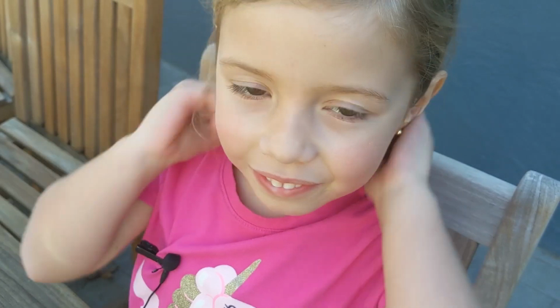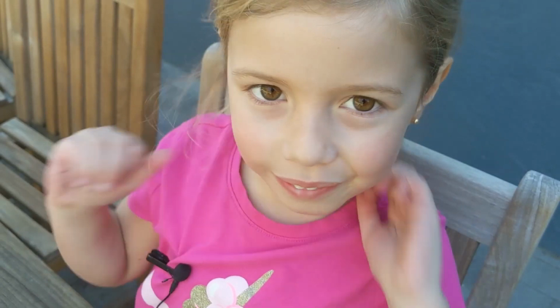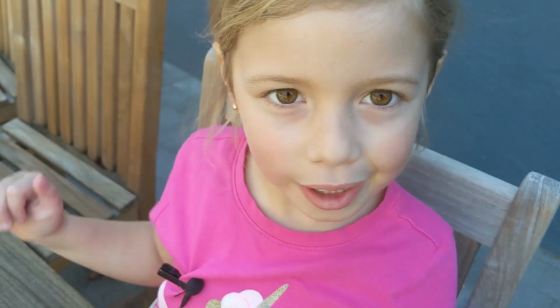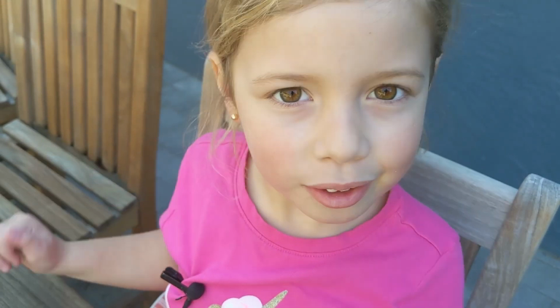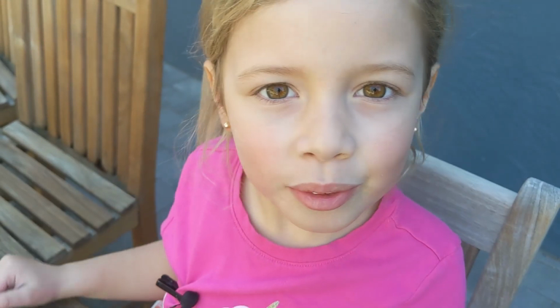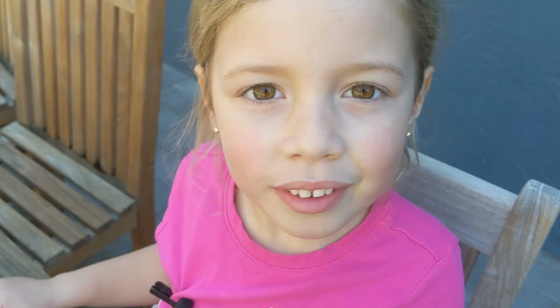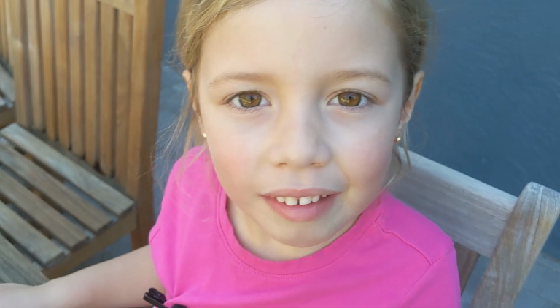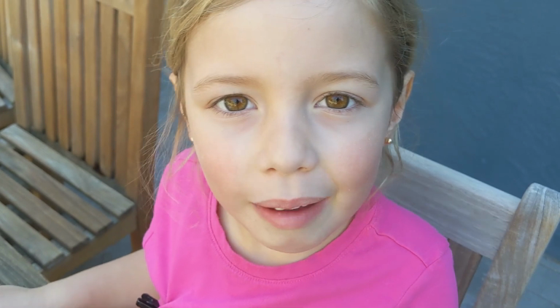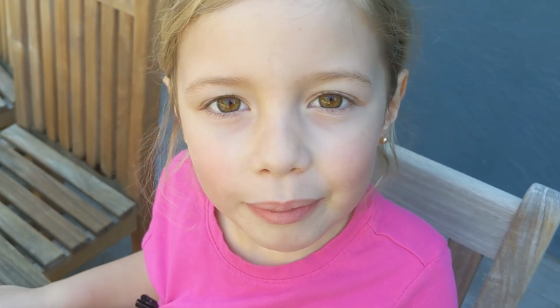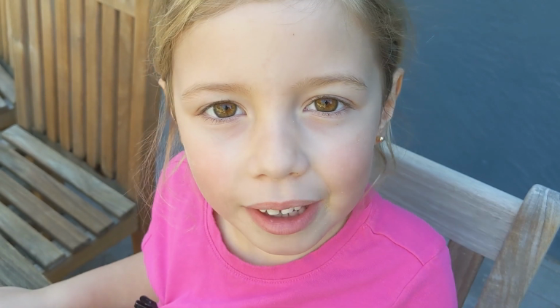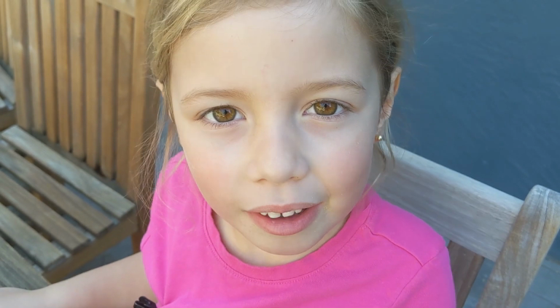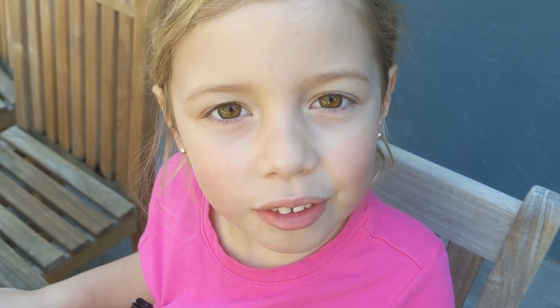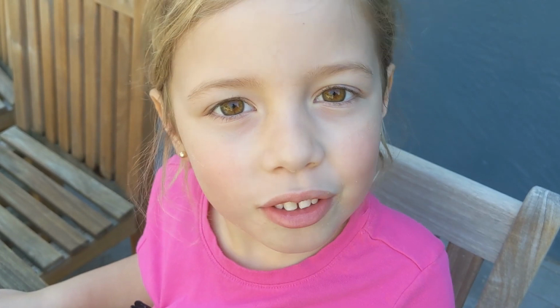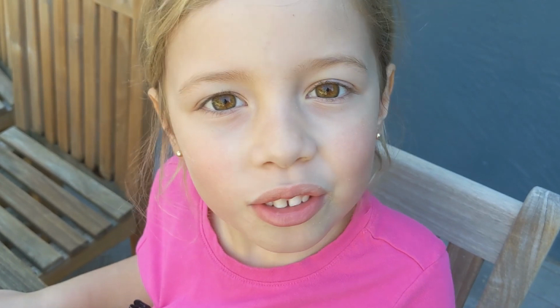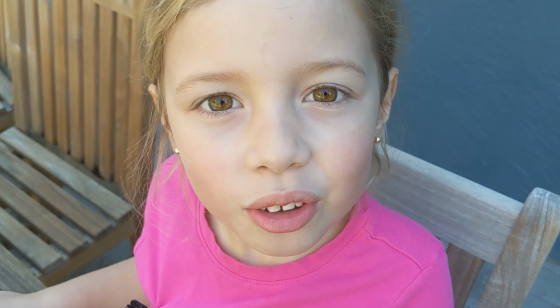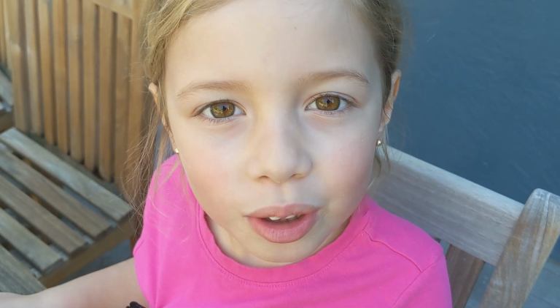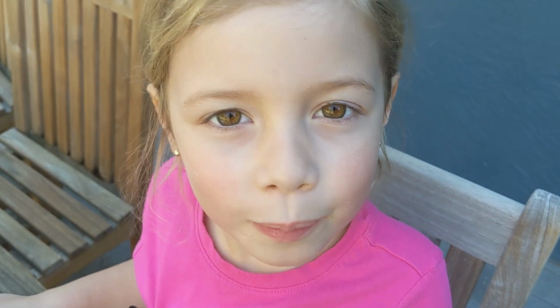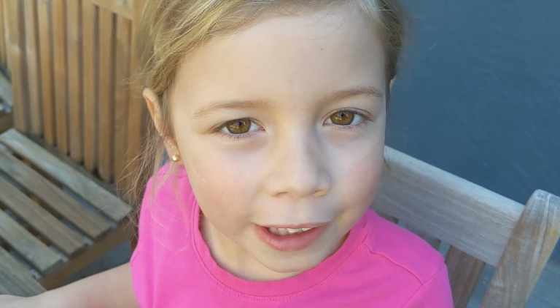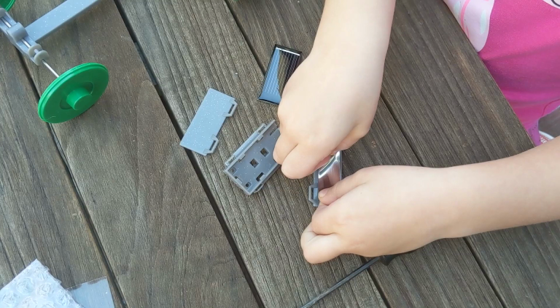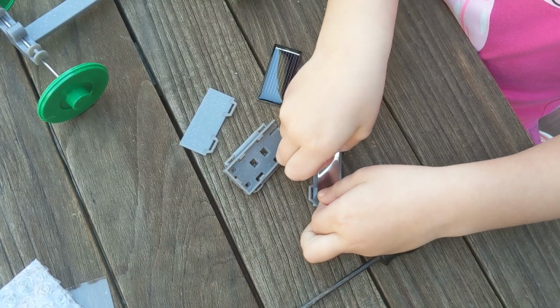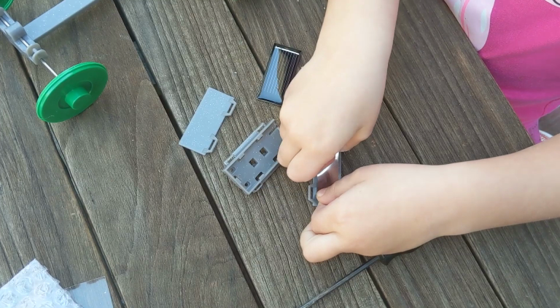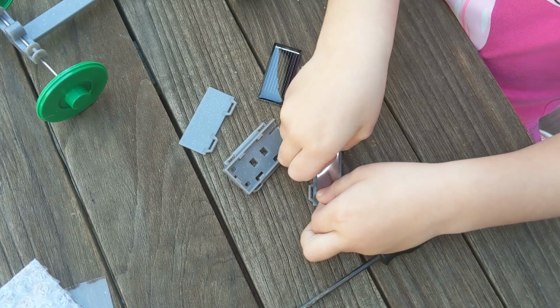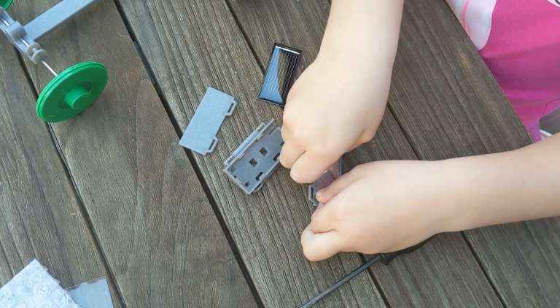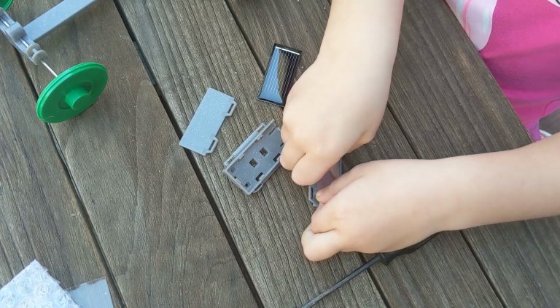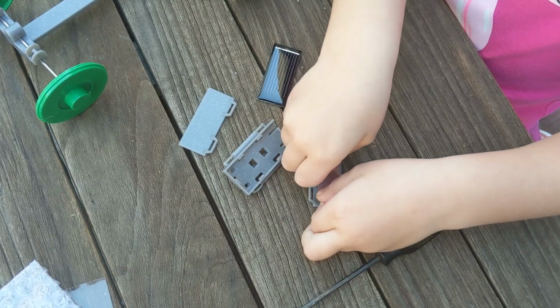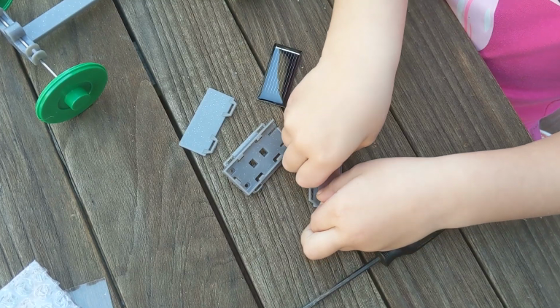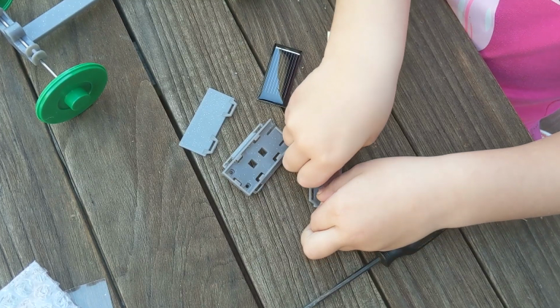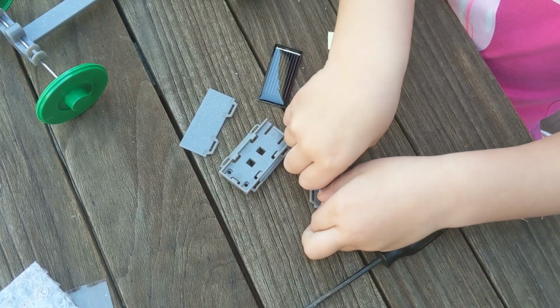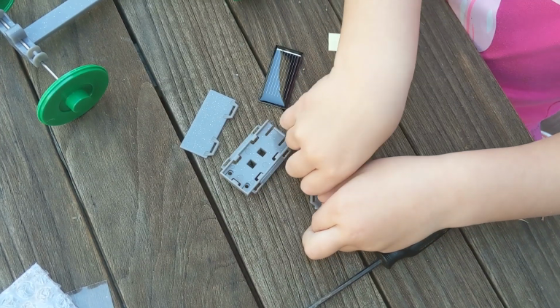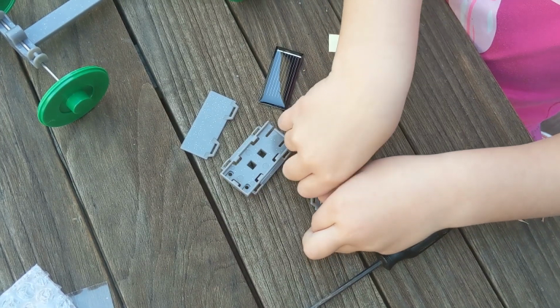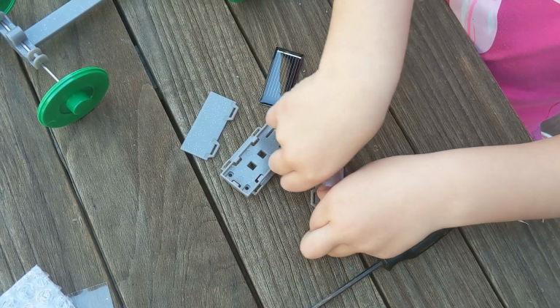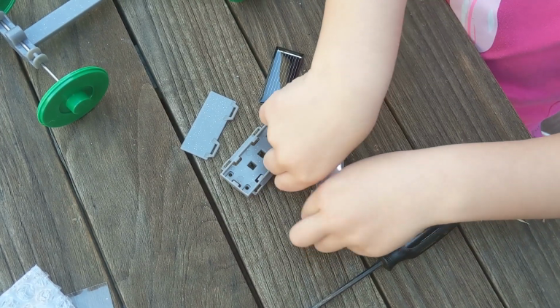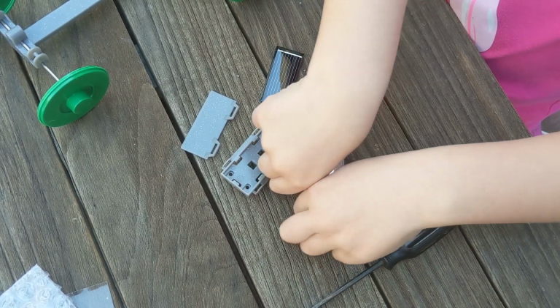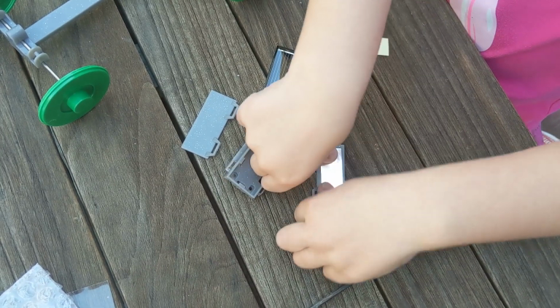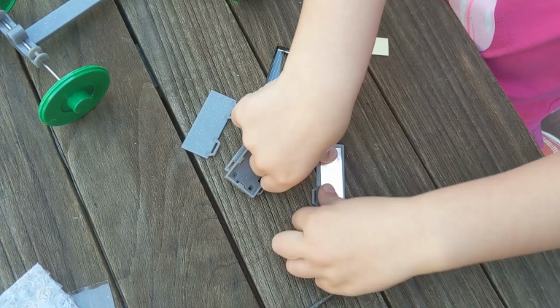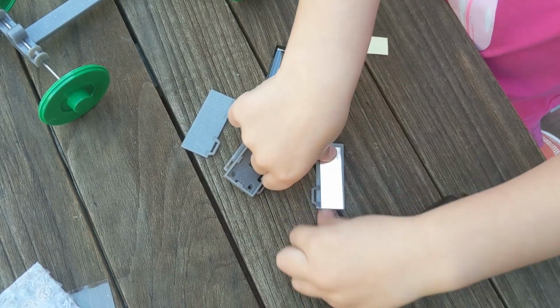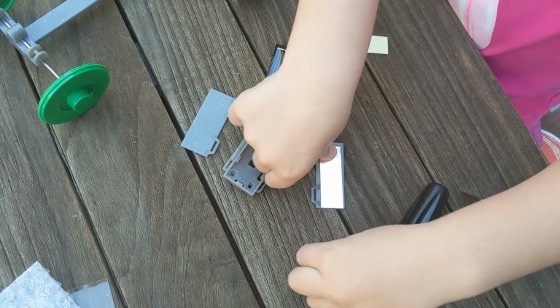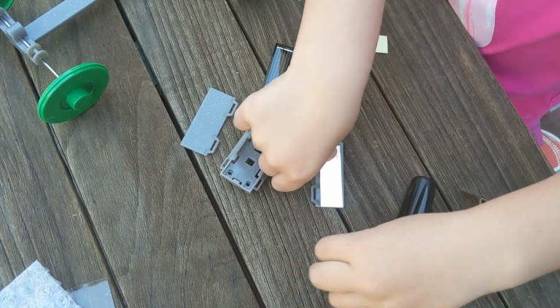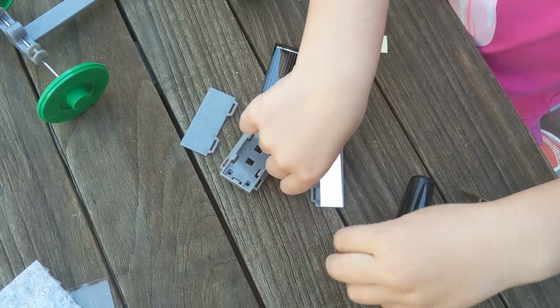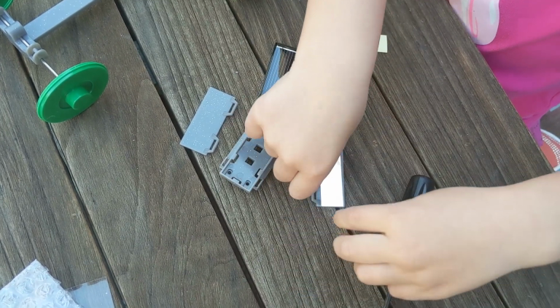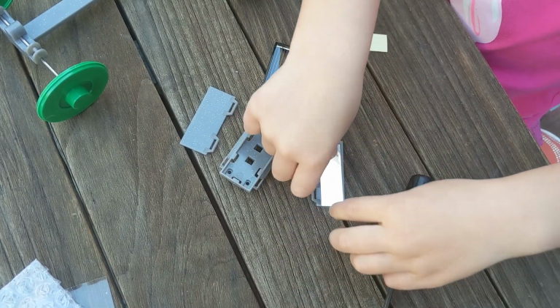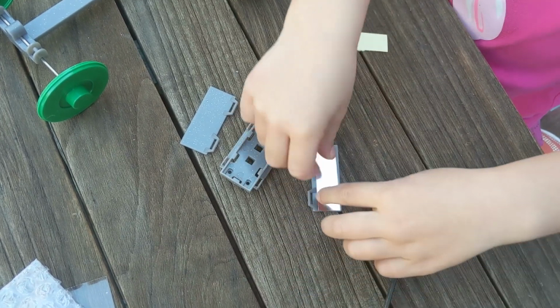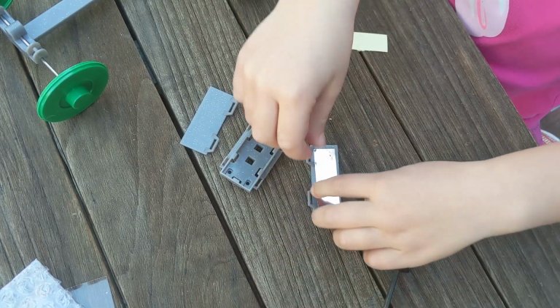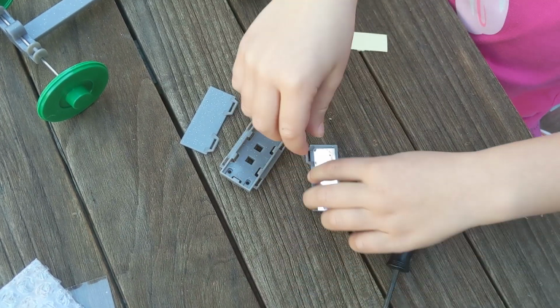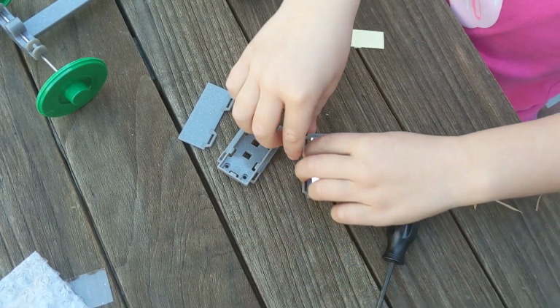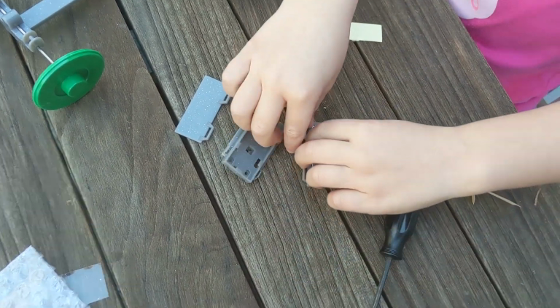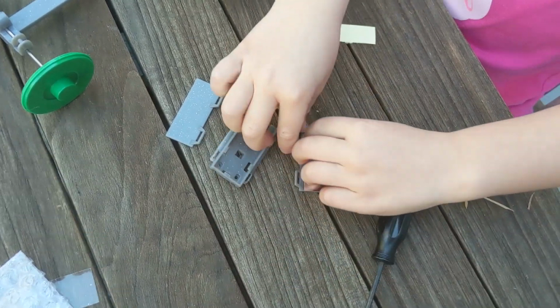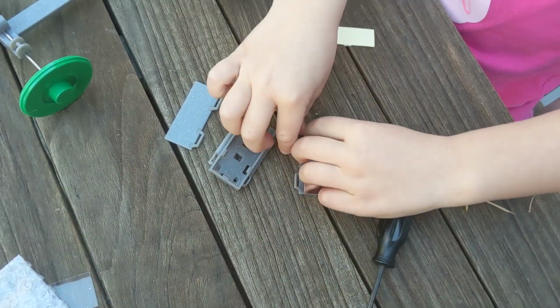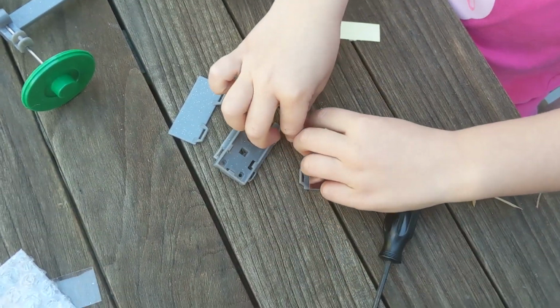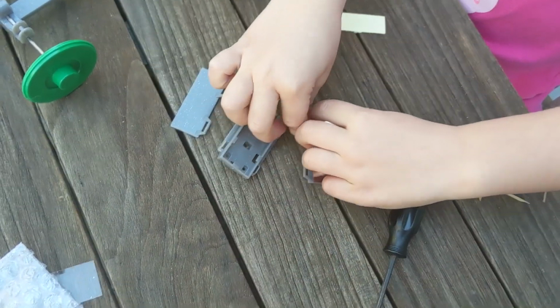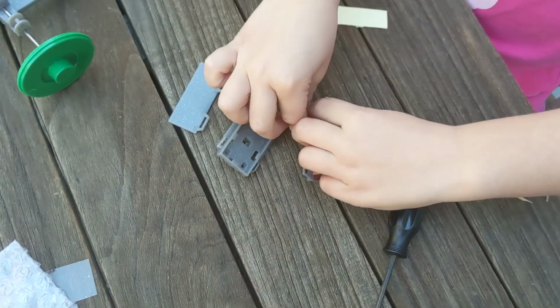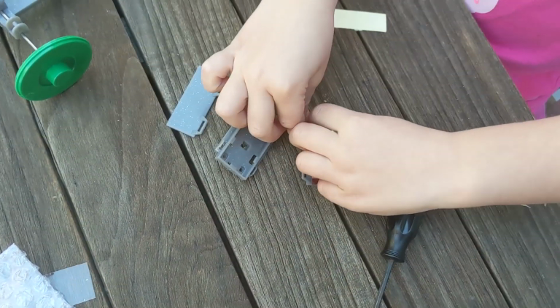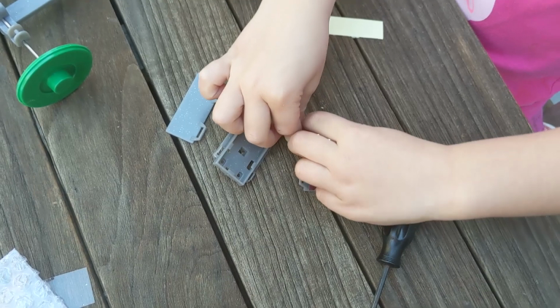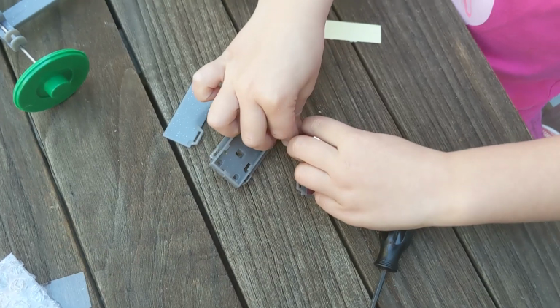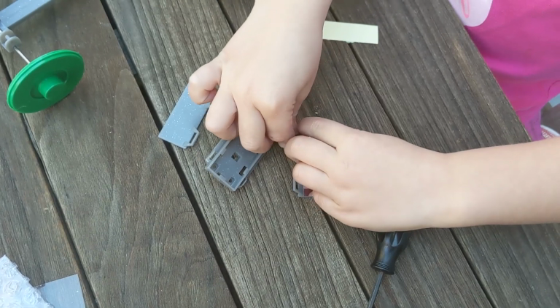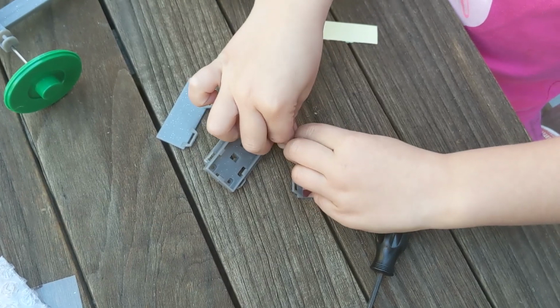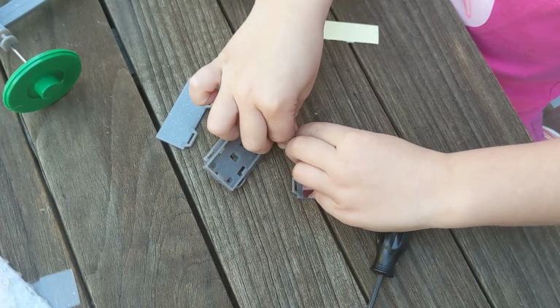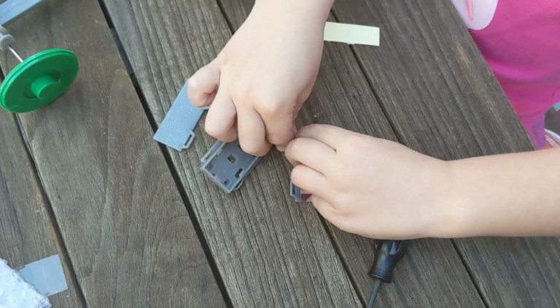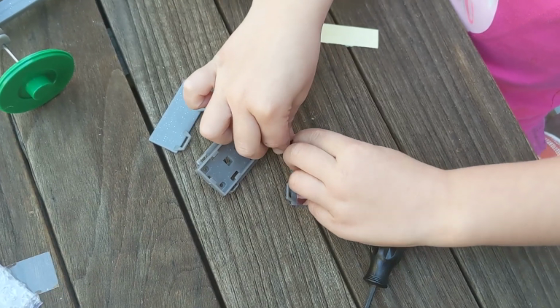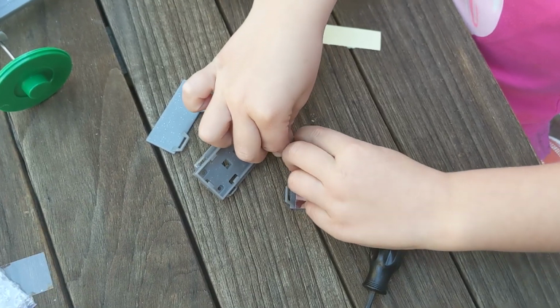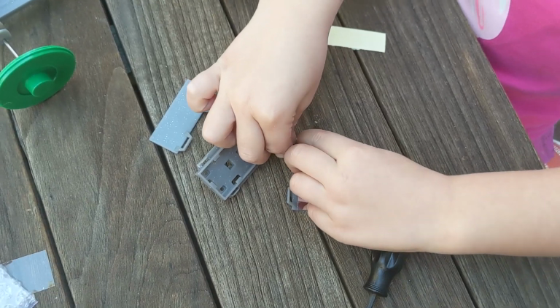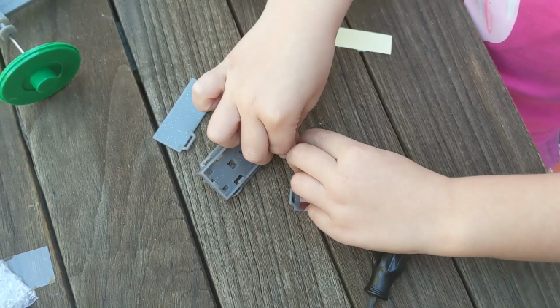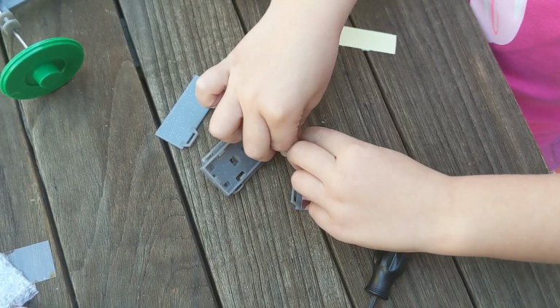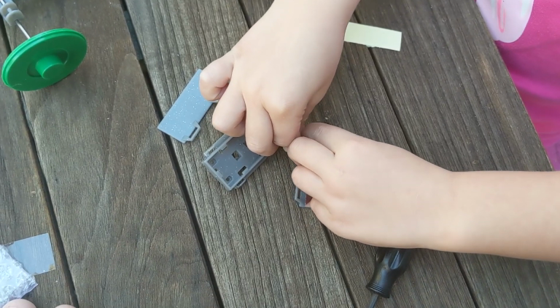Next, we snap together the solar panel. Fair and square — uh-oh, it's not exactly square.